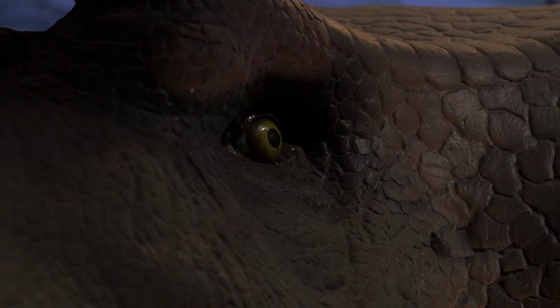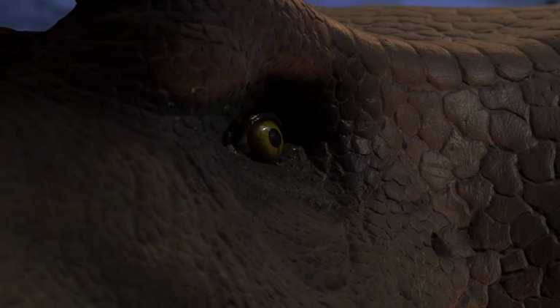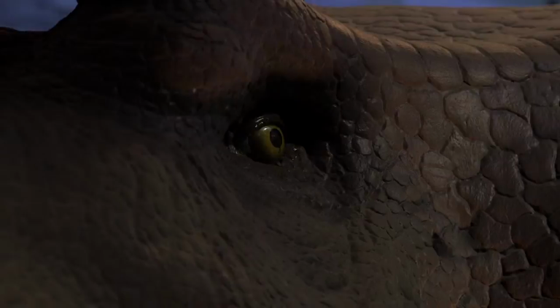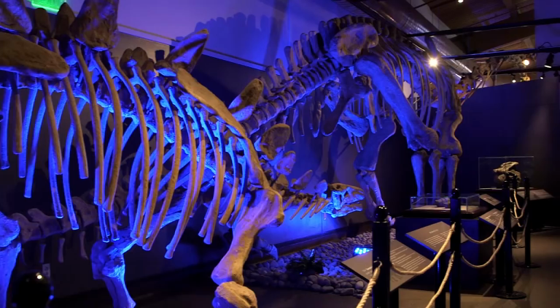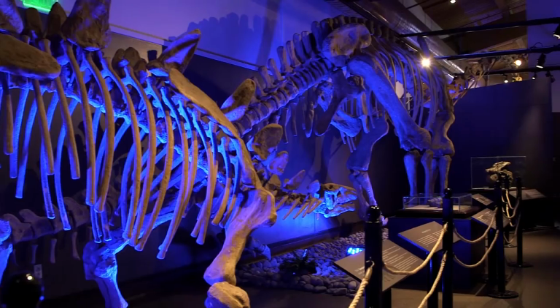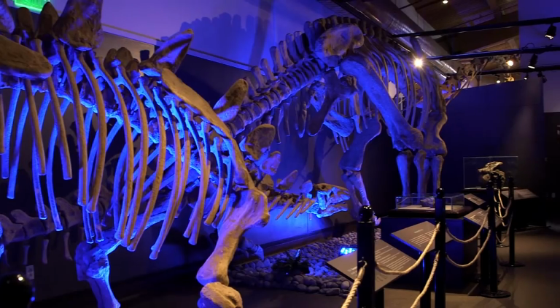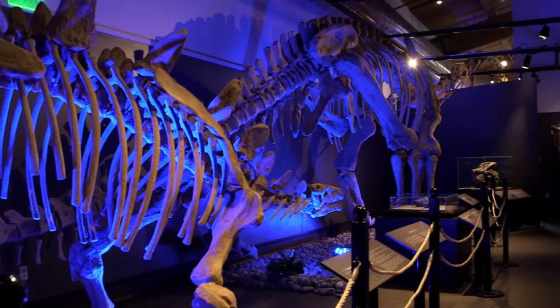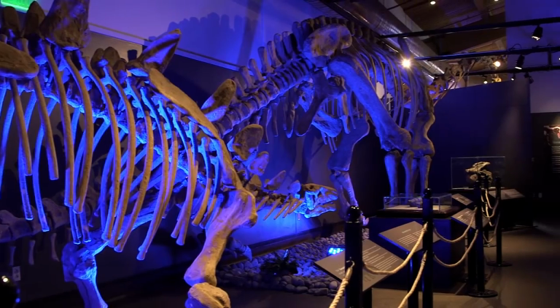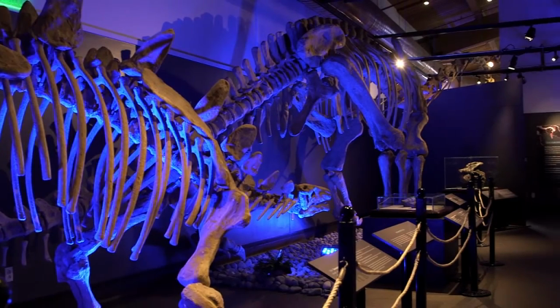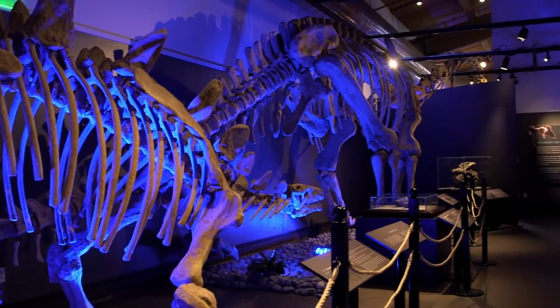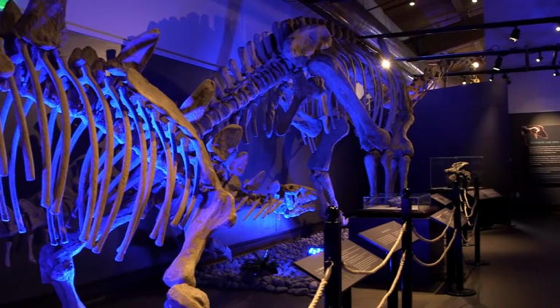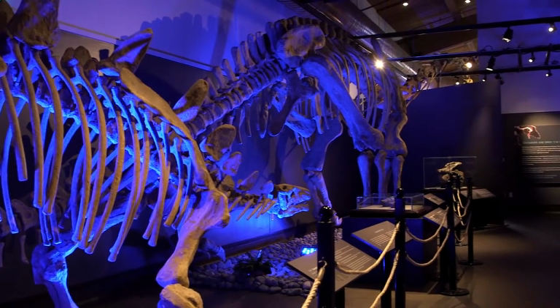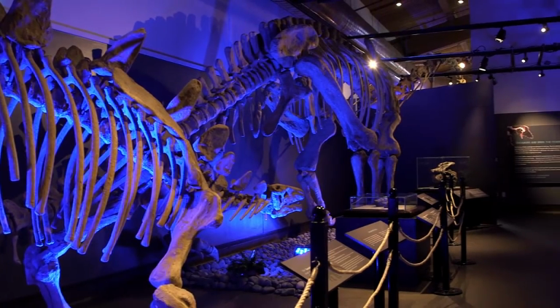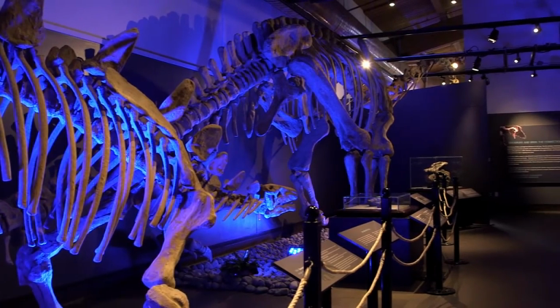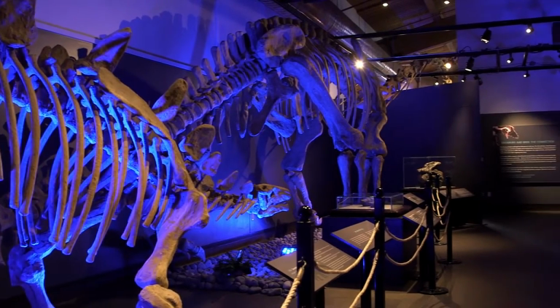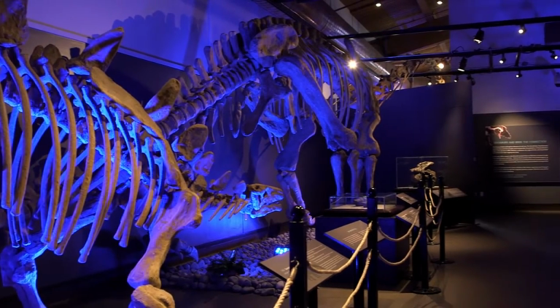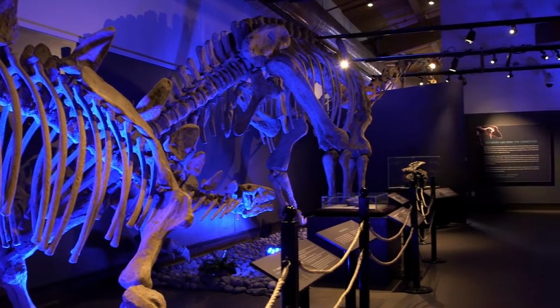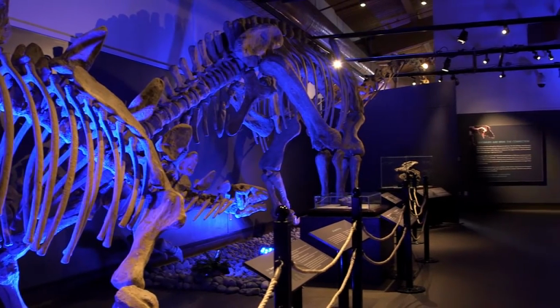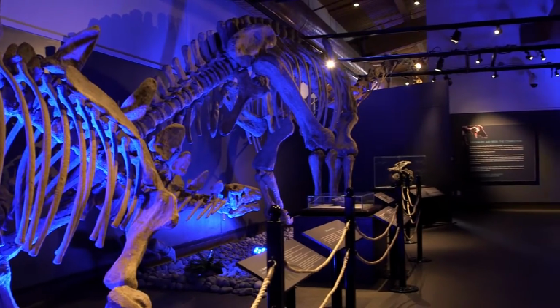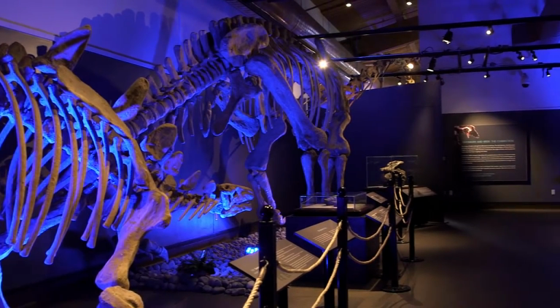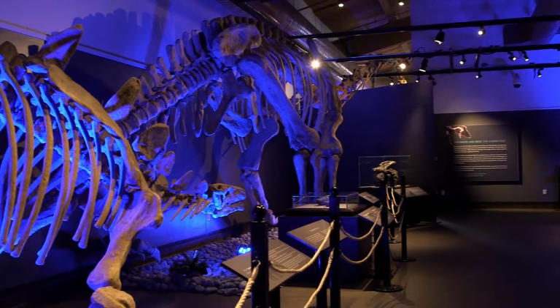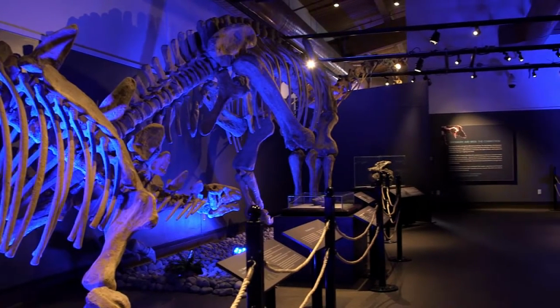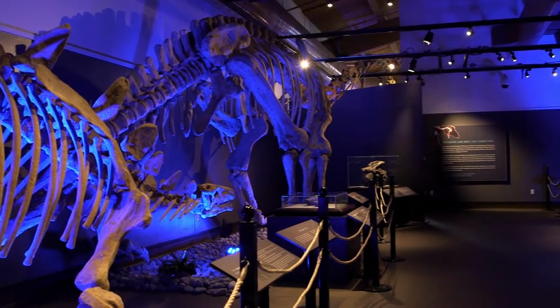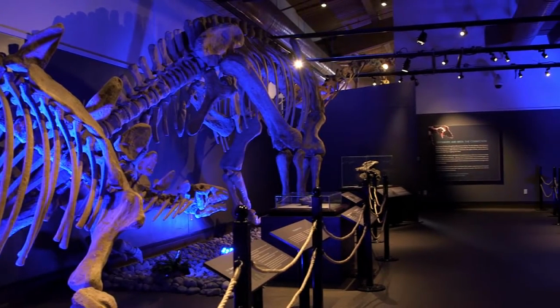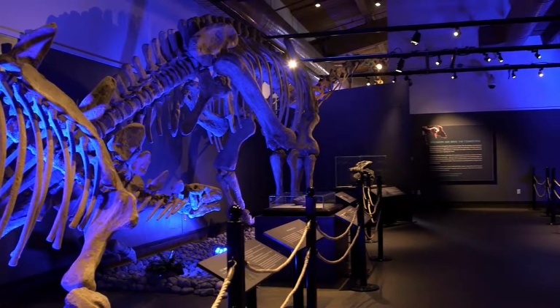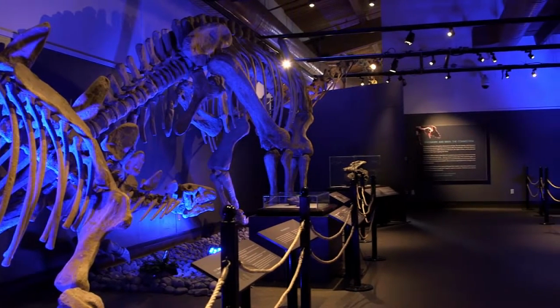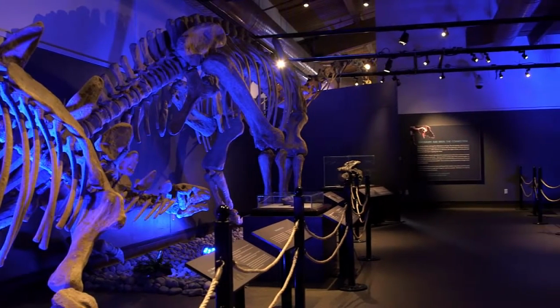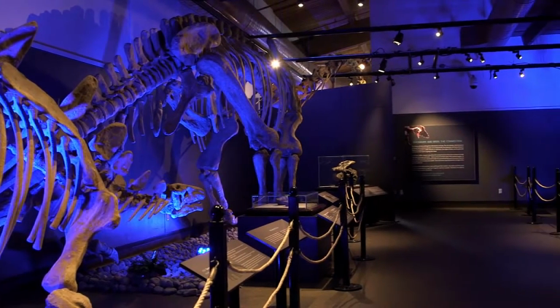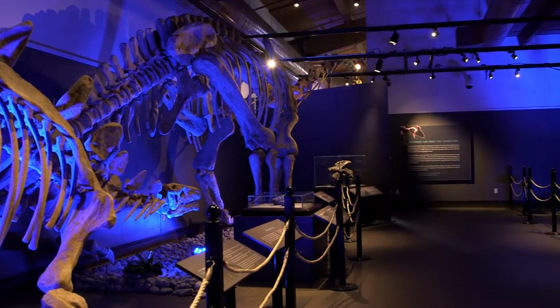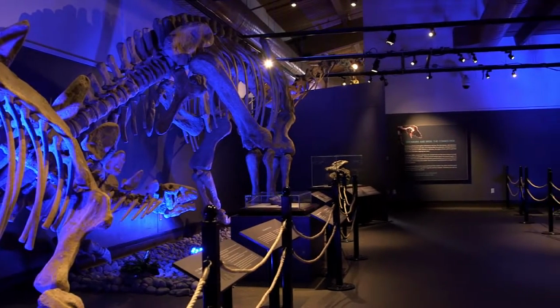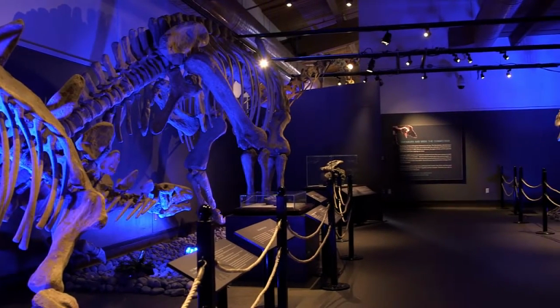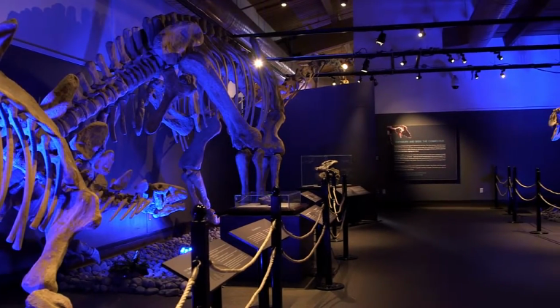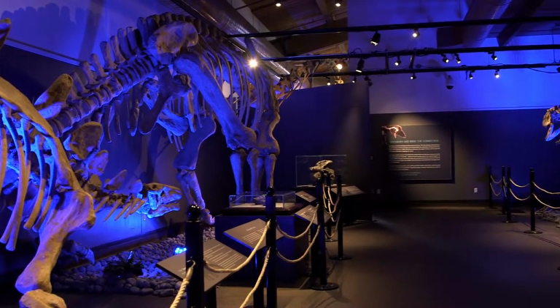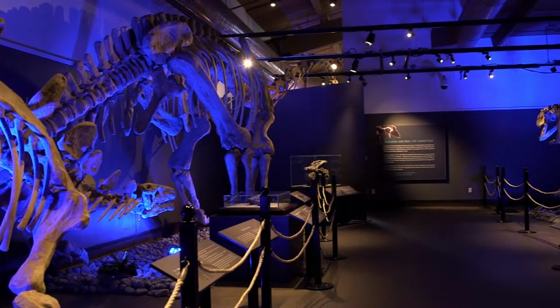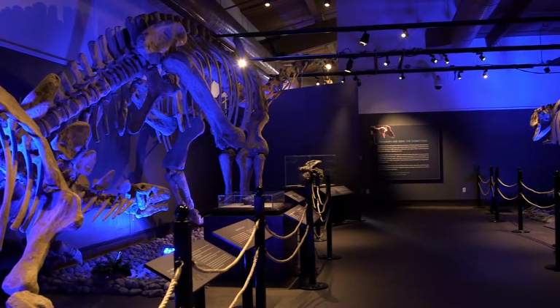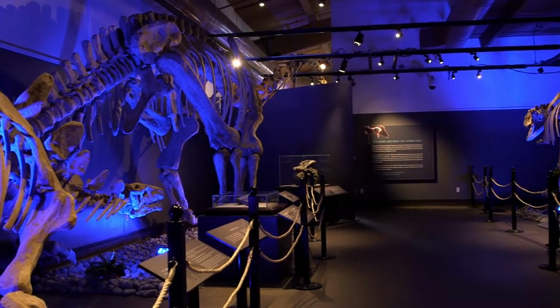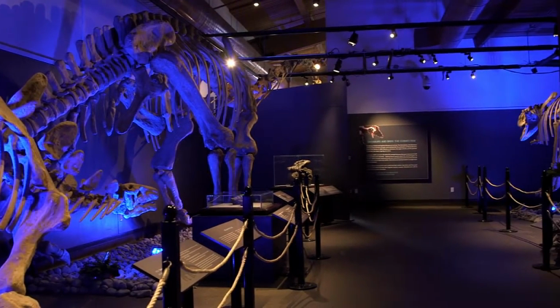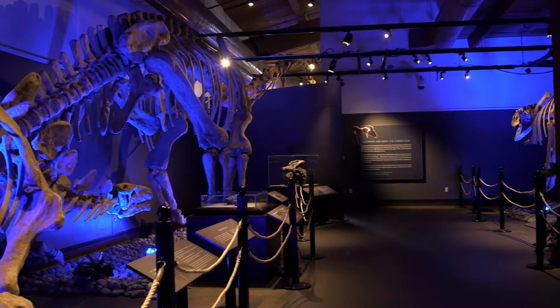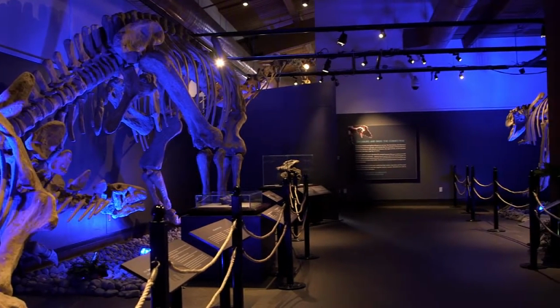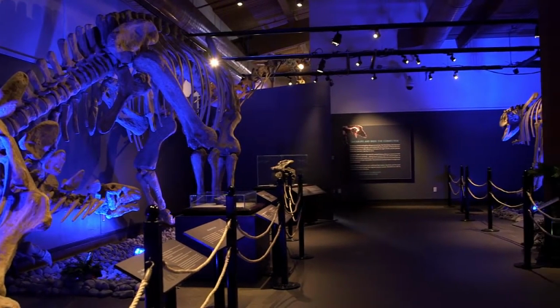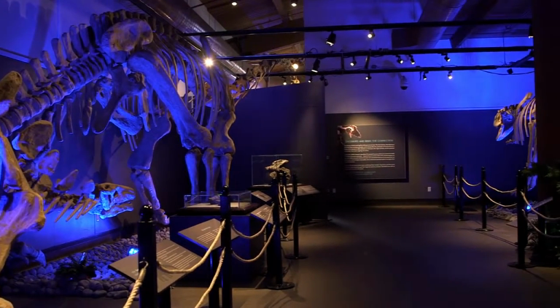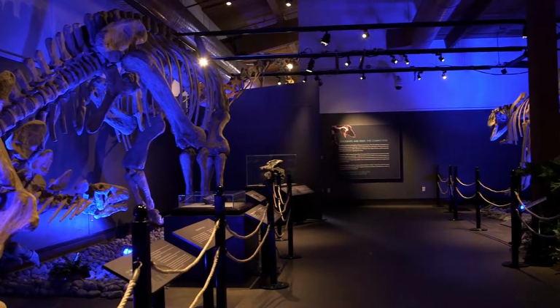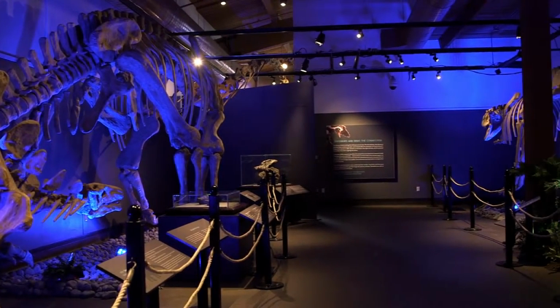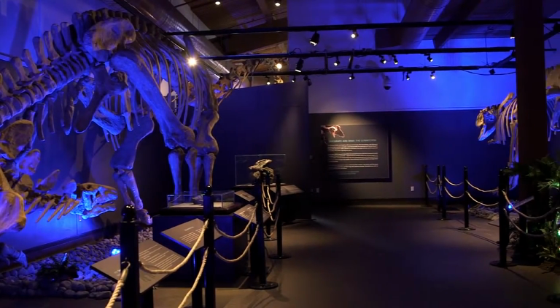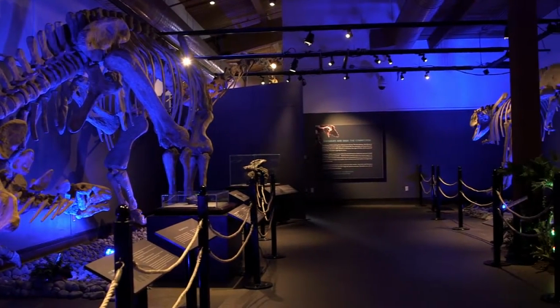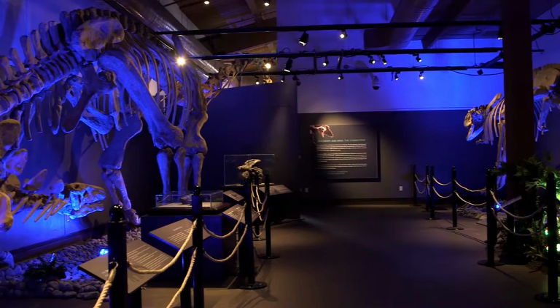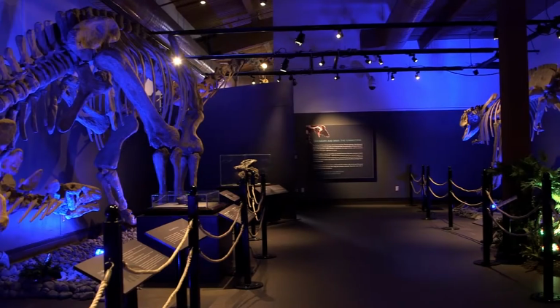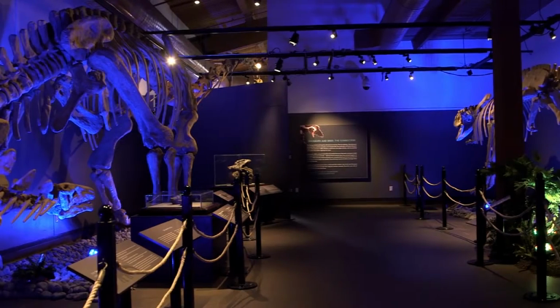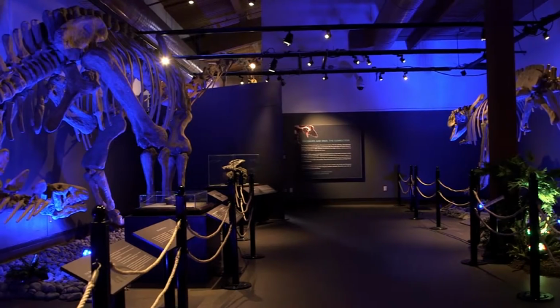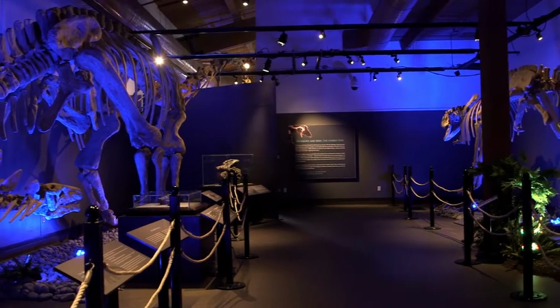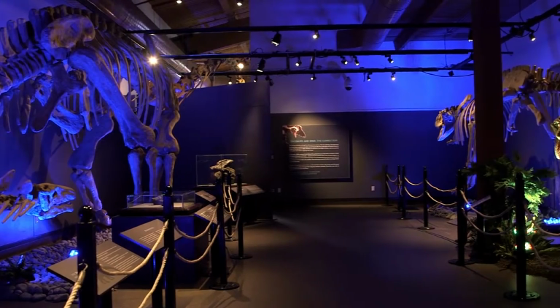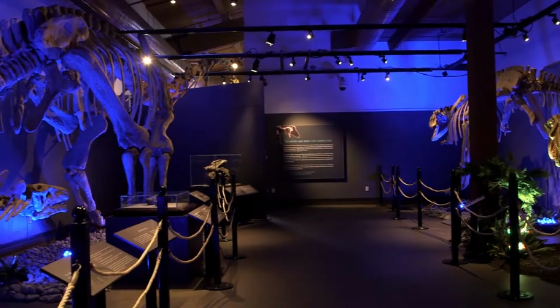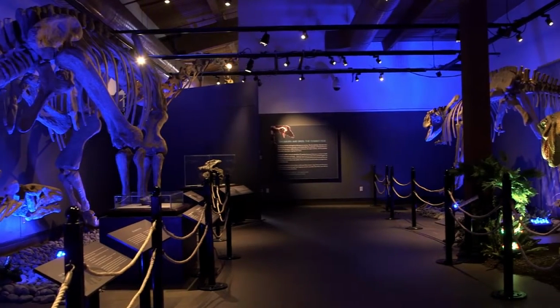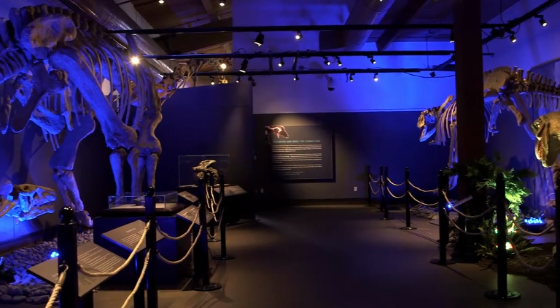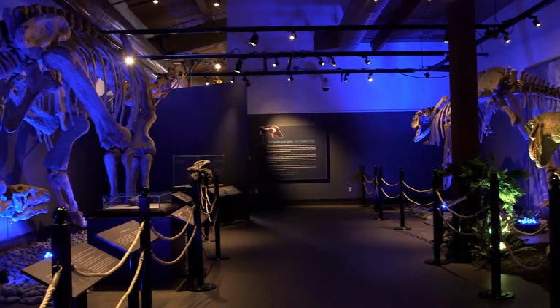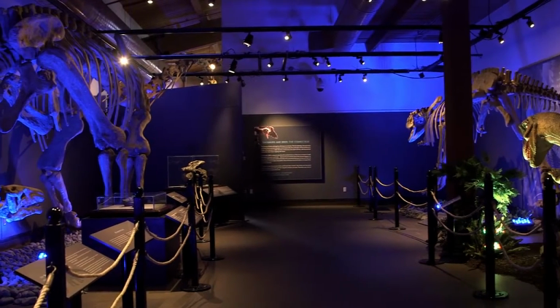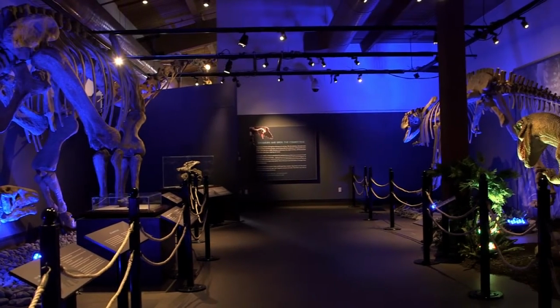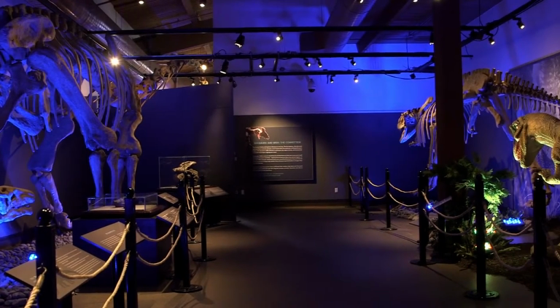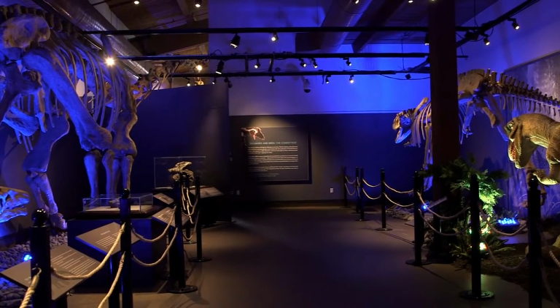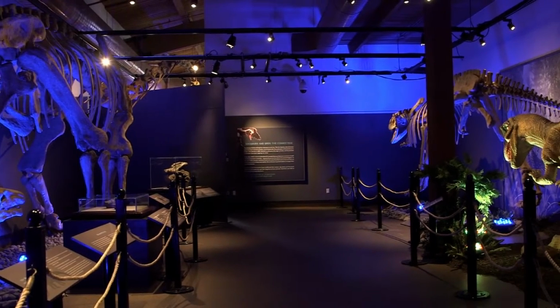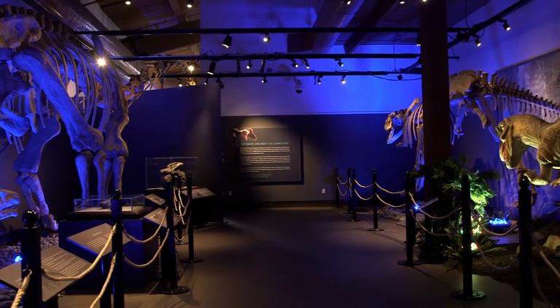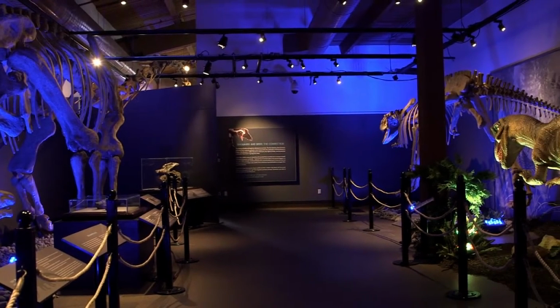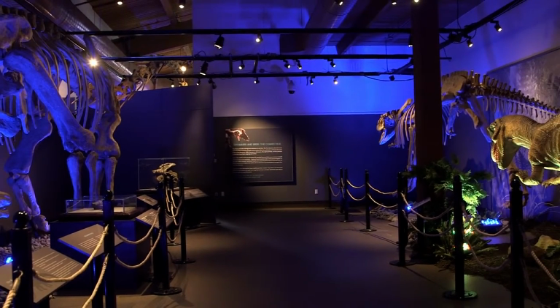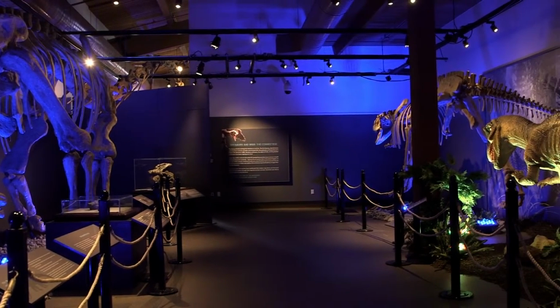This is our Dinosaurs Unearthed exhibit. It opens on May 14th and will be open until October 10th, so you'll have all summer to see it.